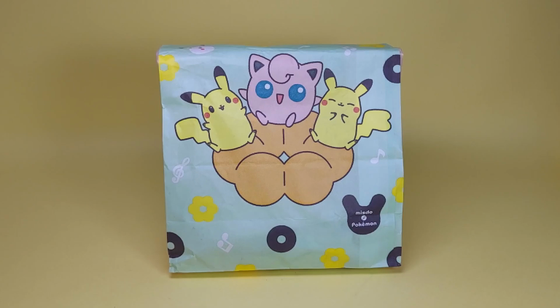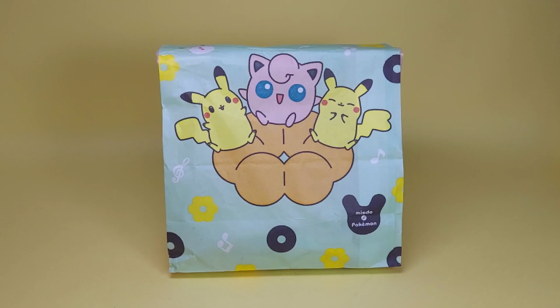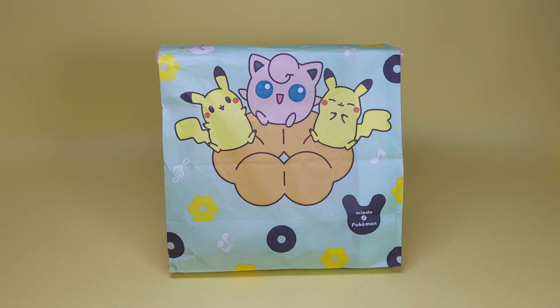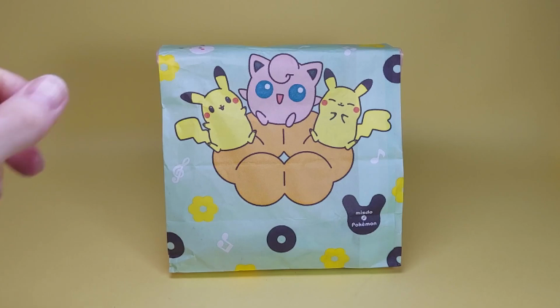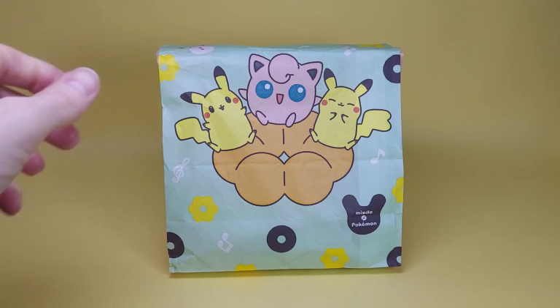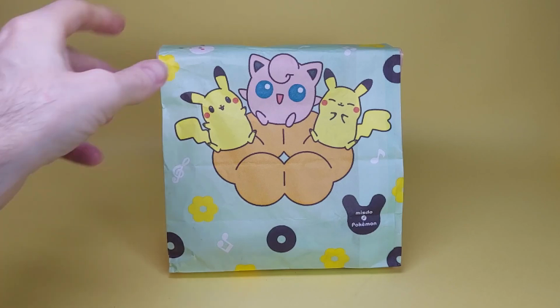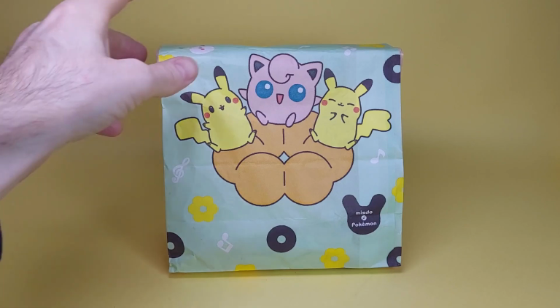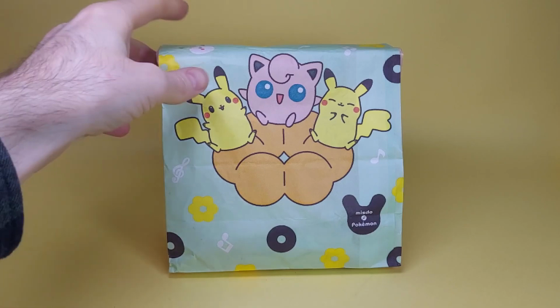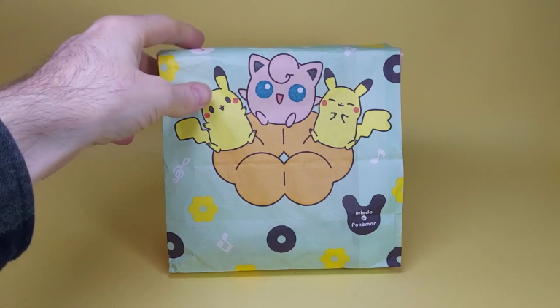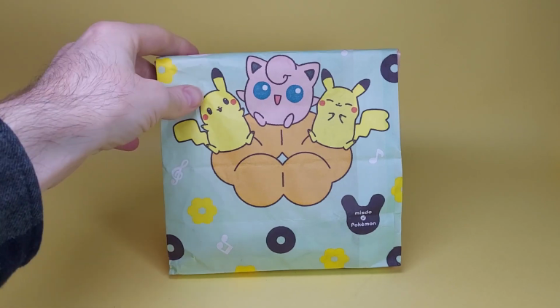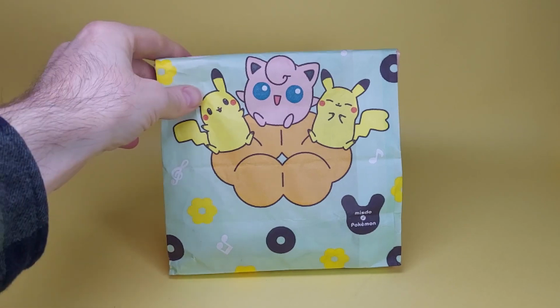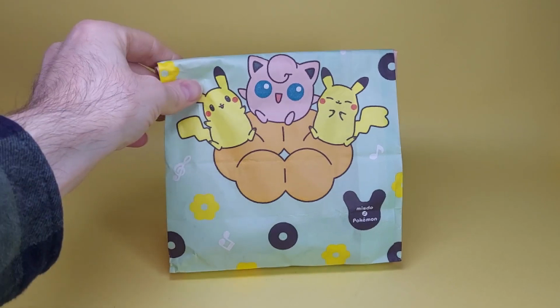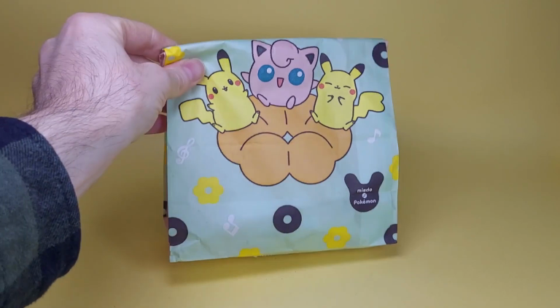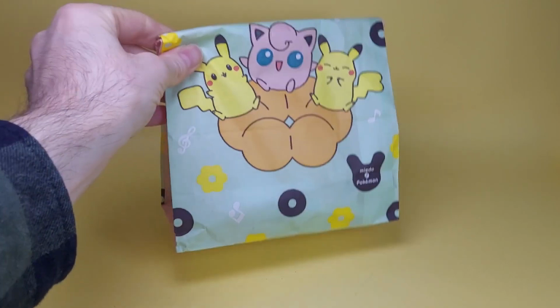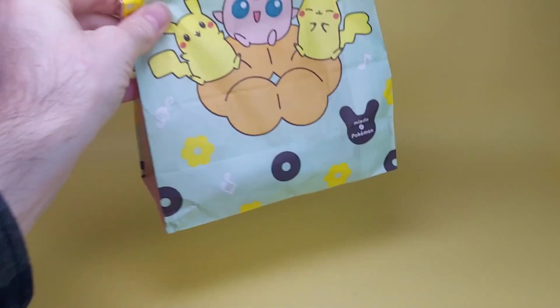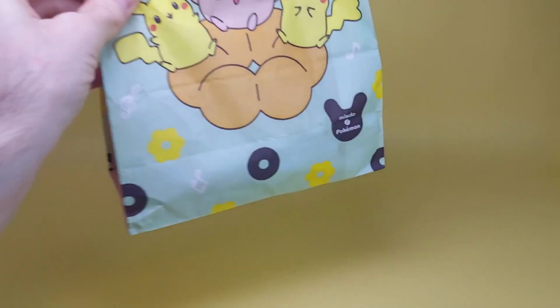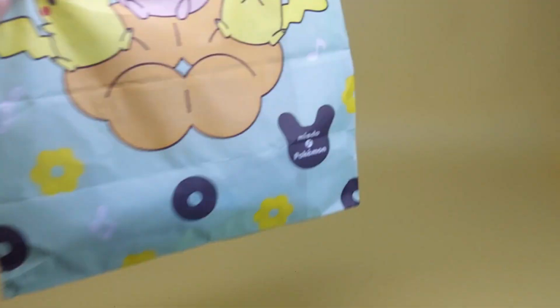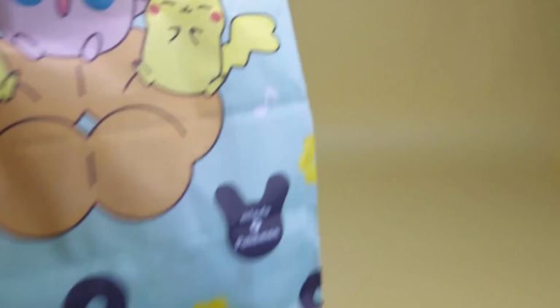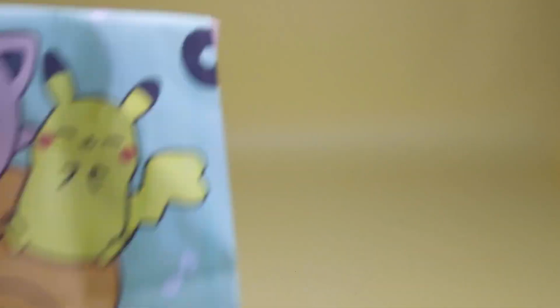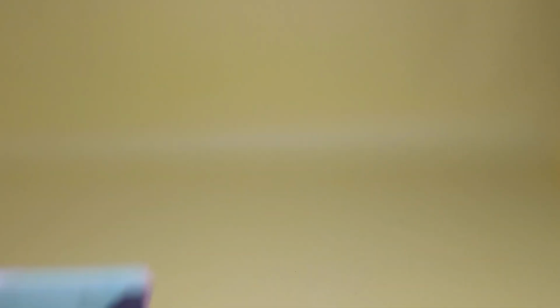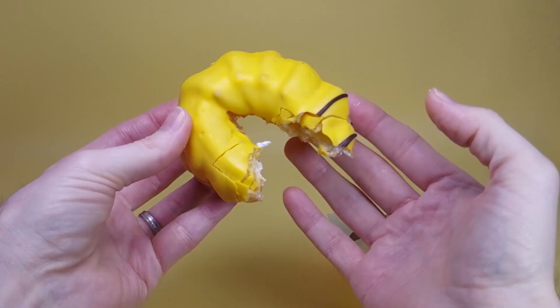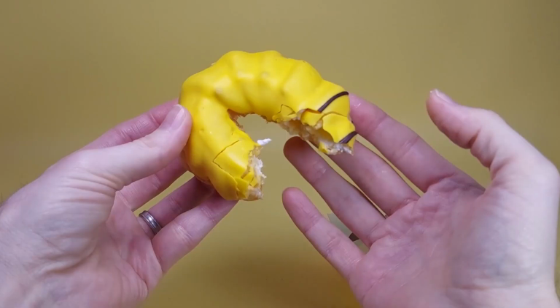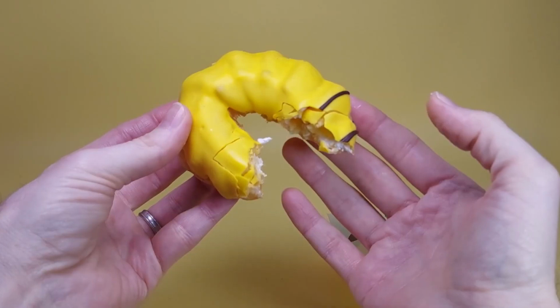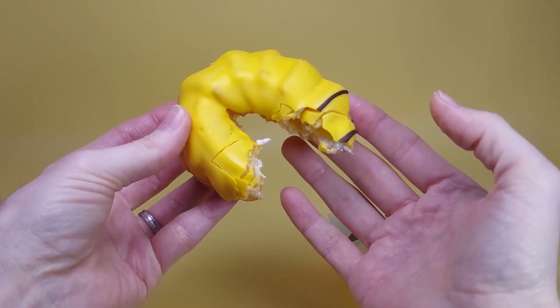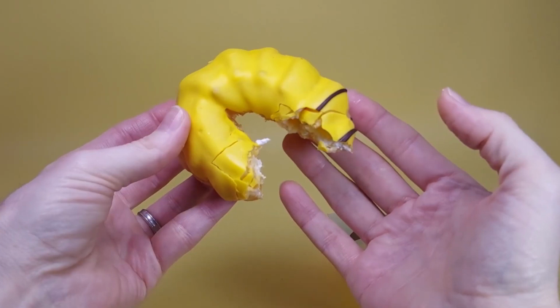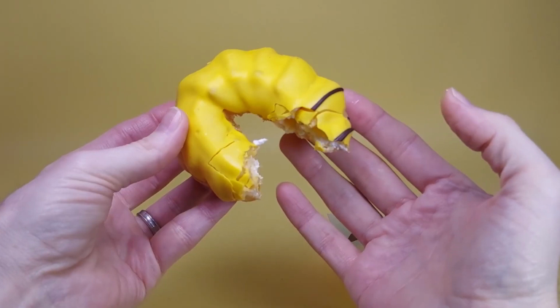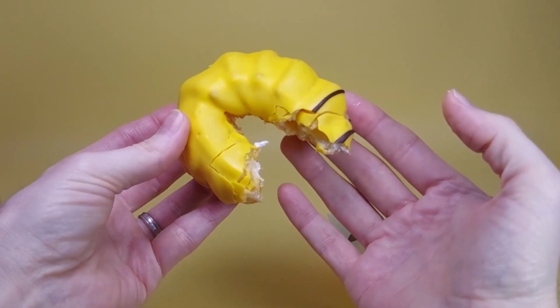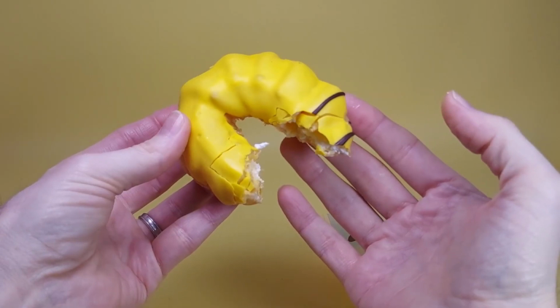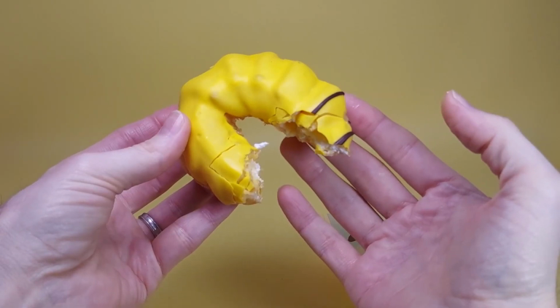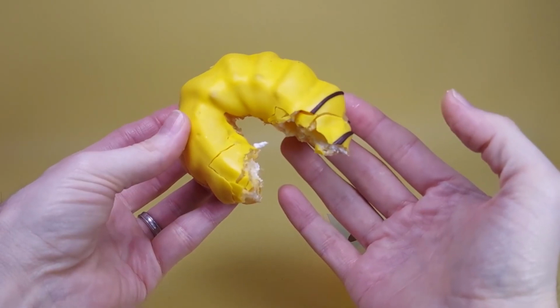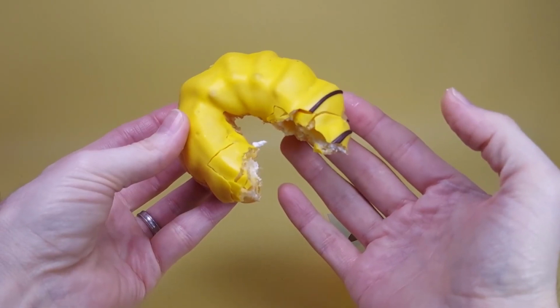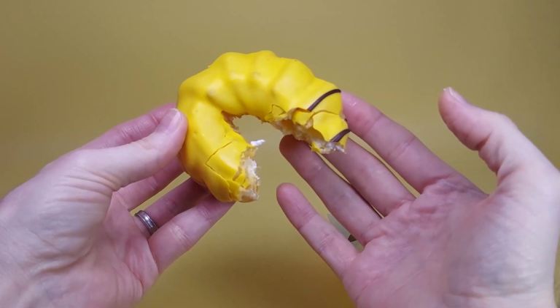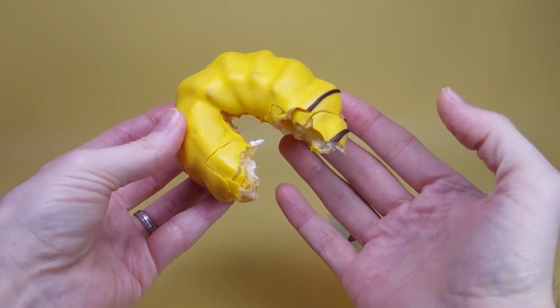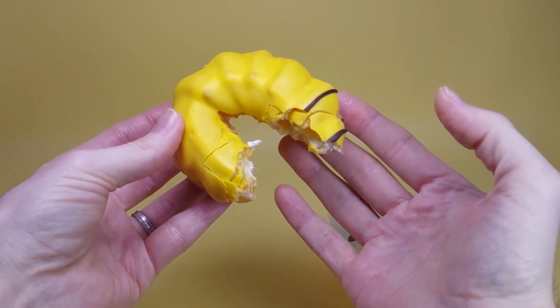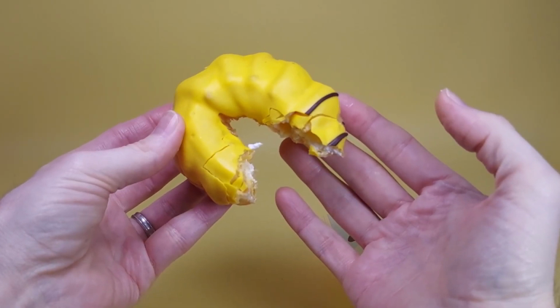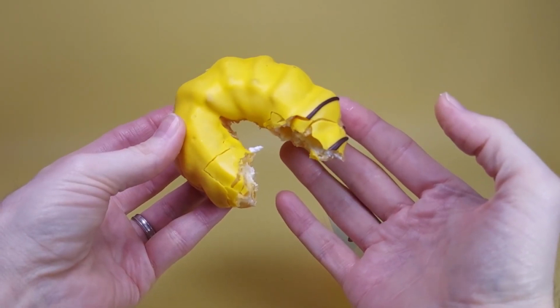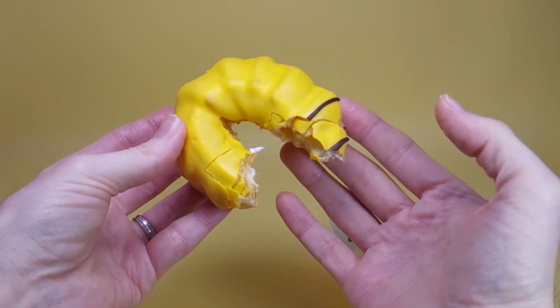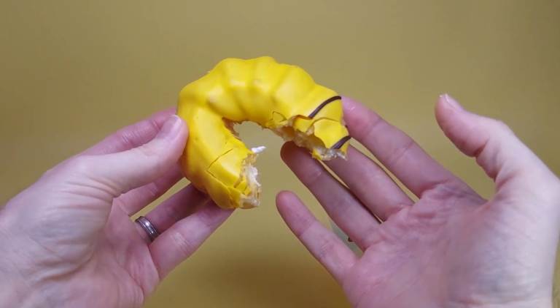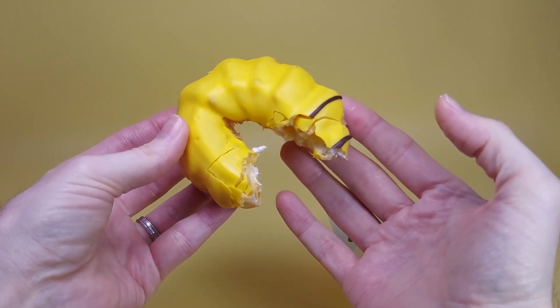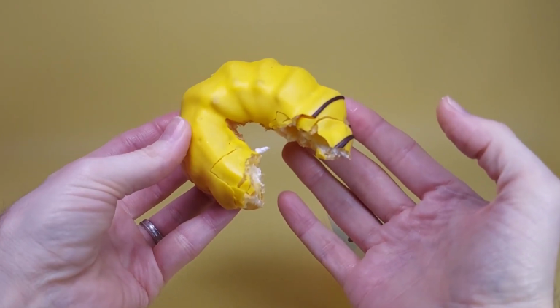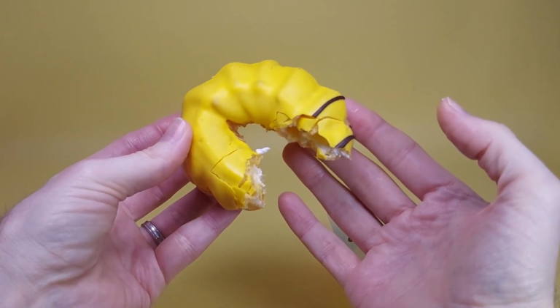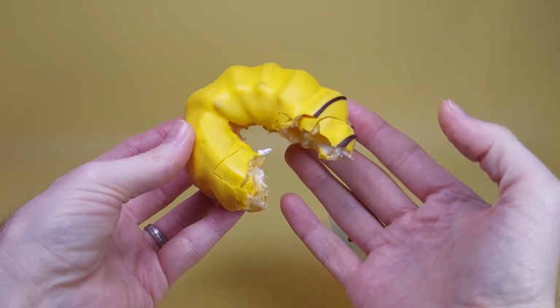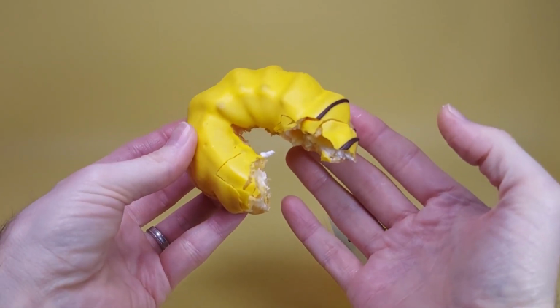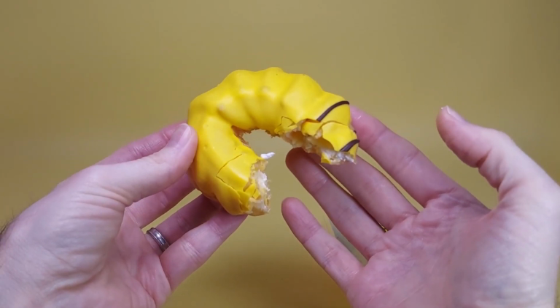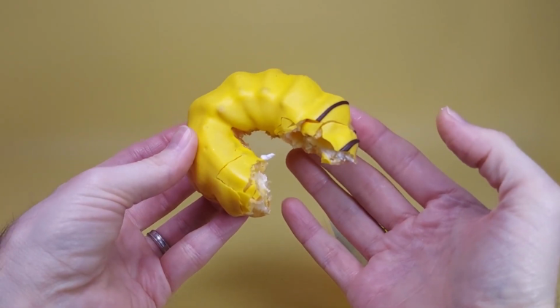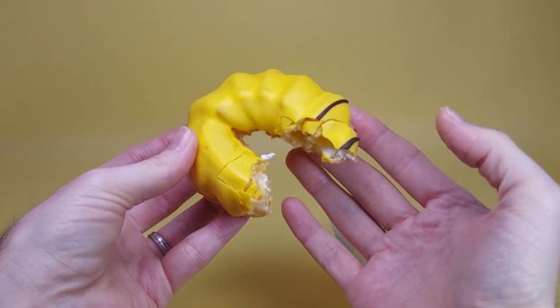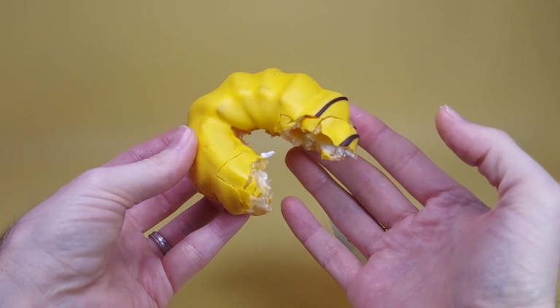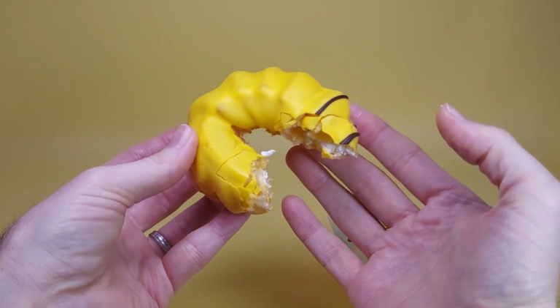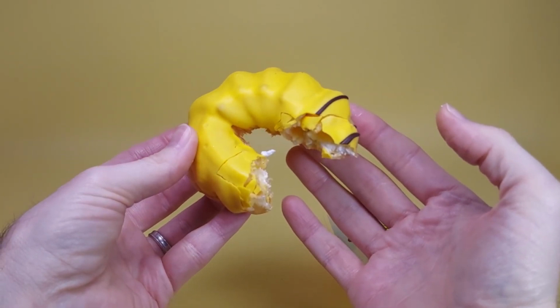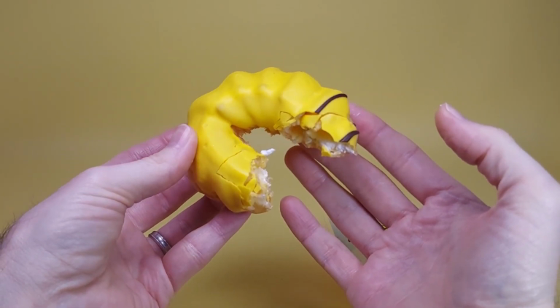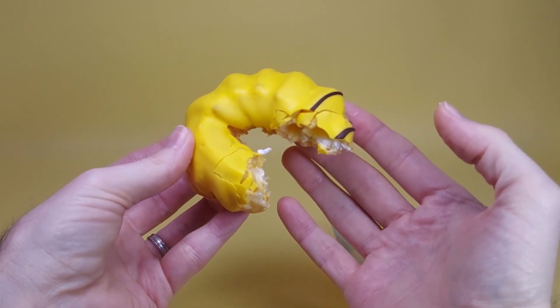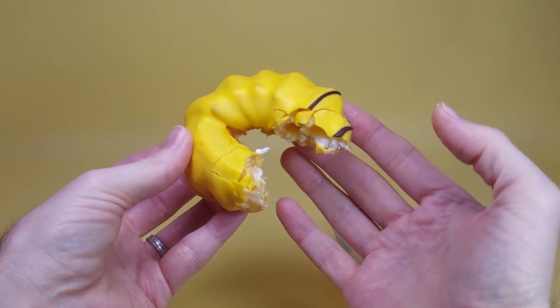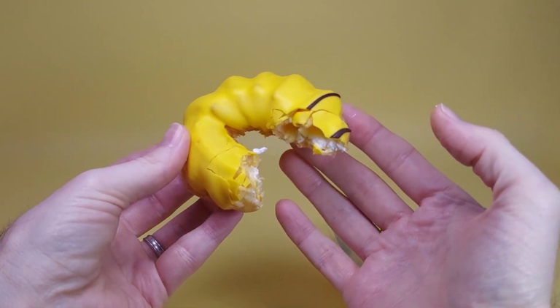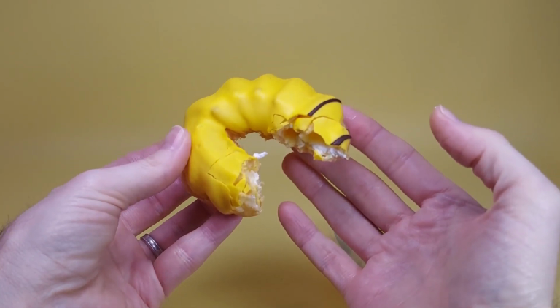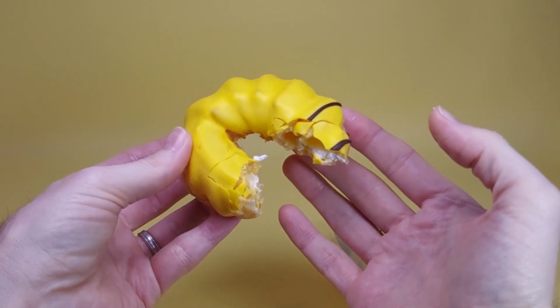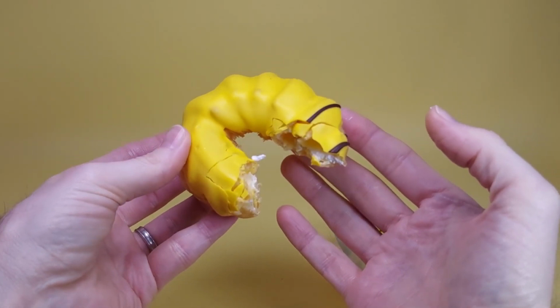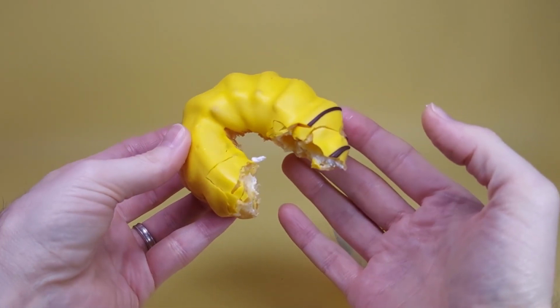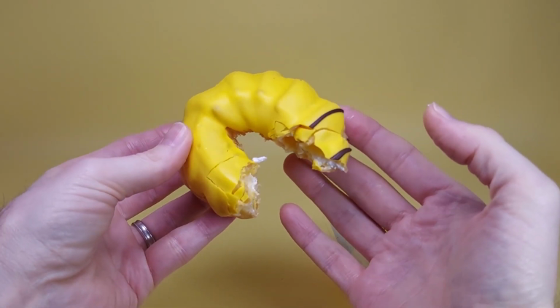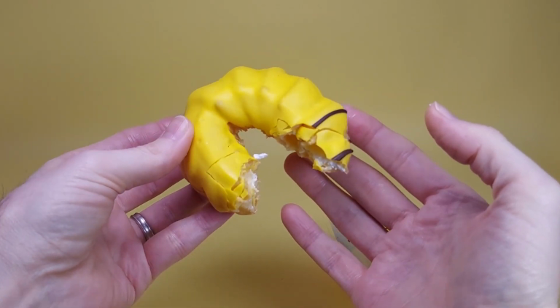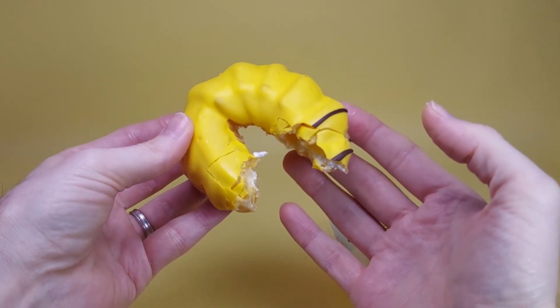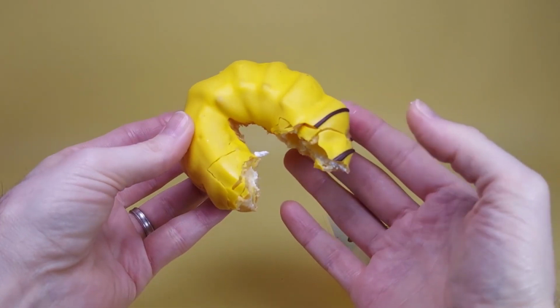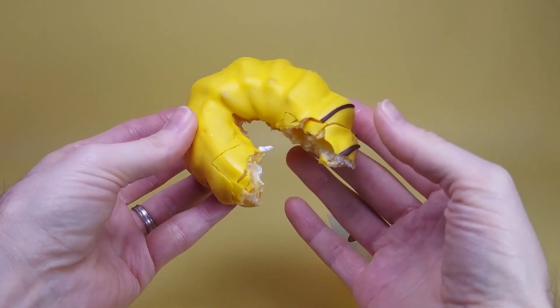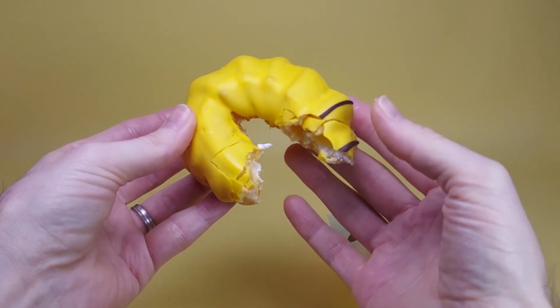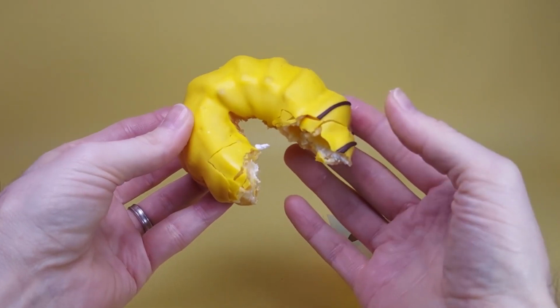Well, that's all from this scruffy looking nerf herder. Thank you, Return of the PokeMaster, for having me on your channel to discuss these delicious Pokemon donuts.